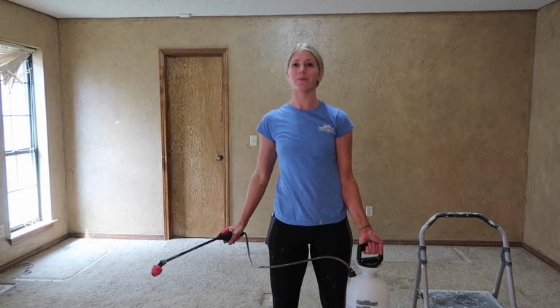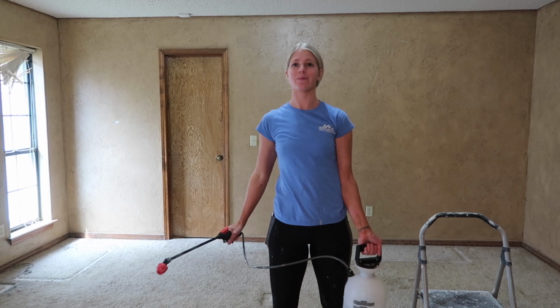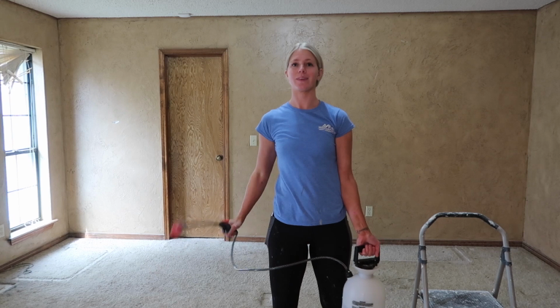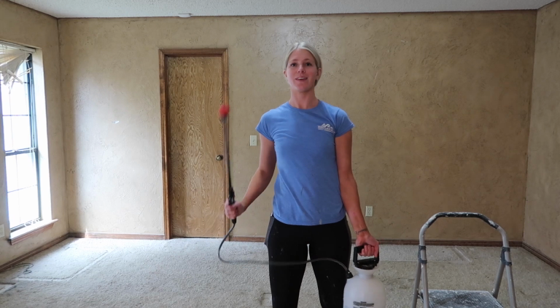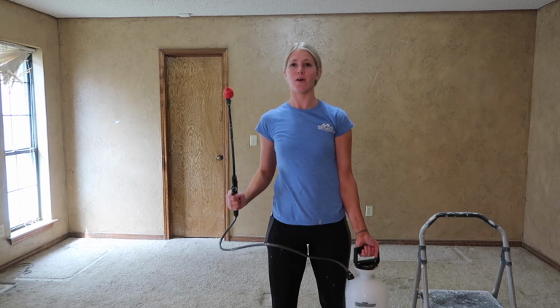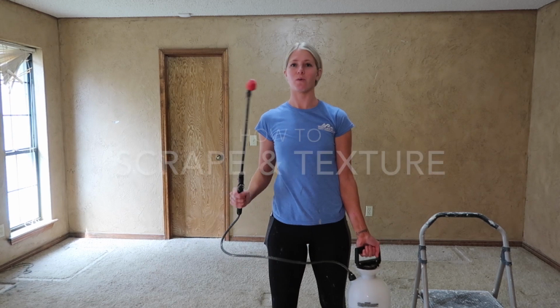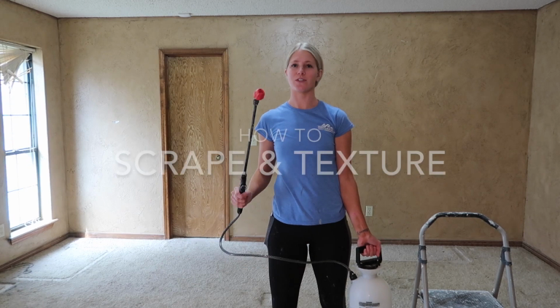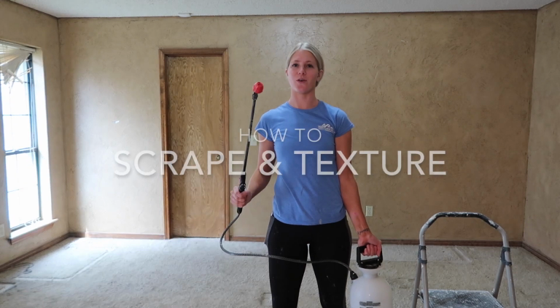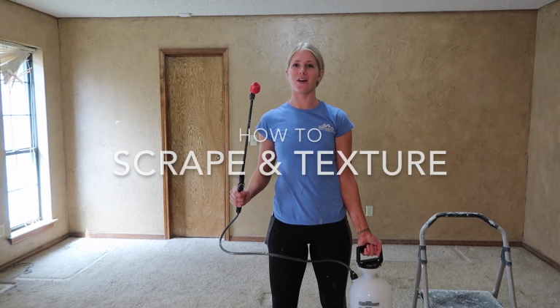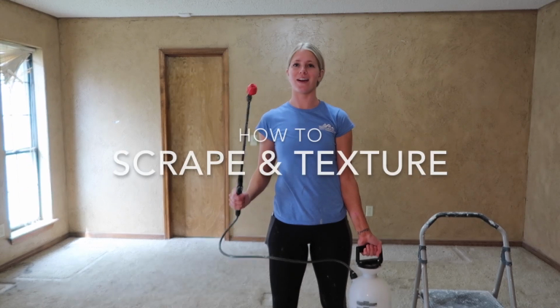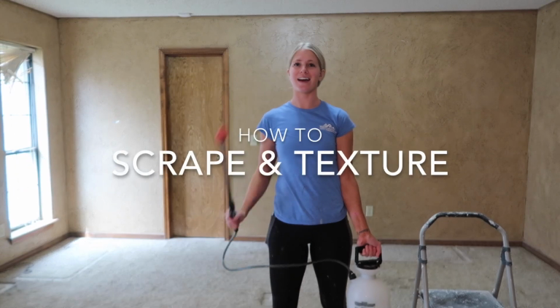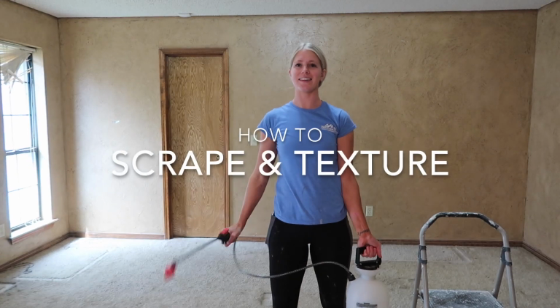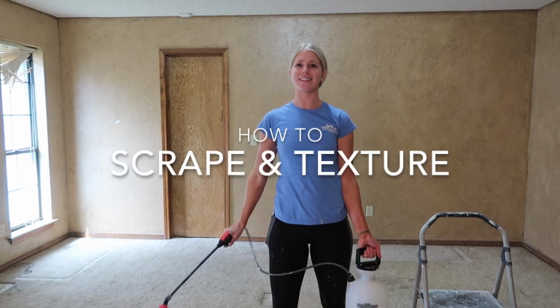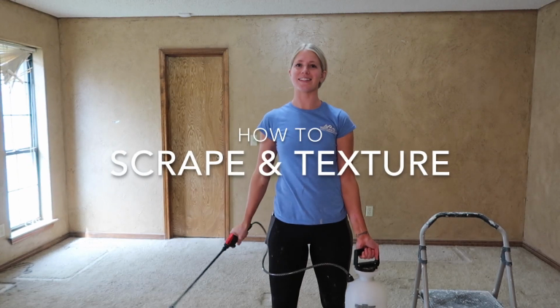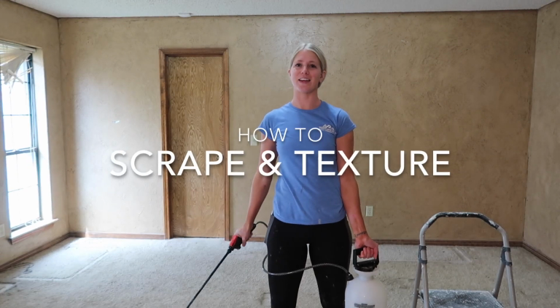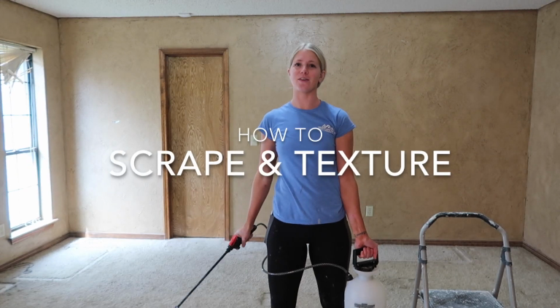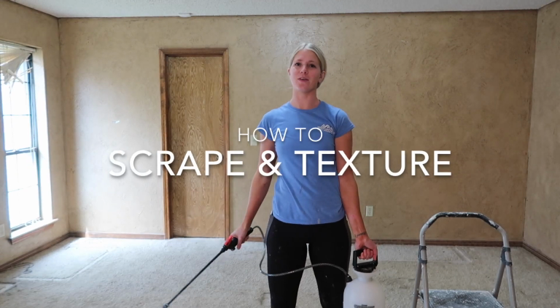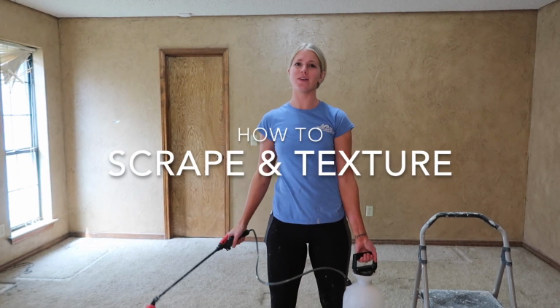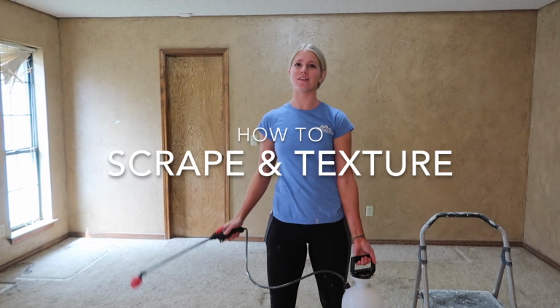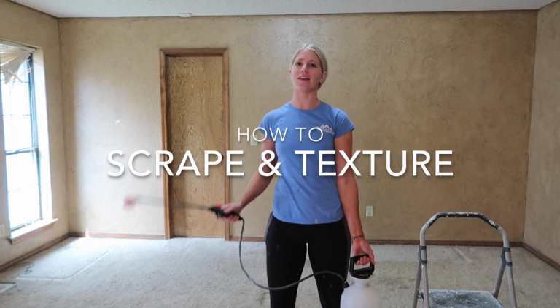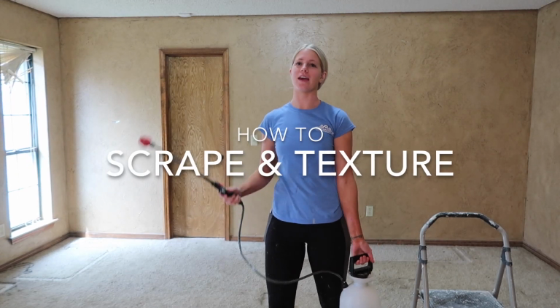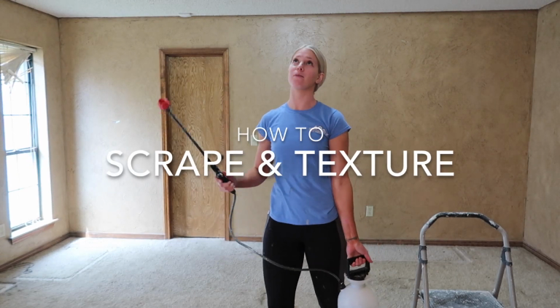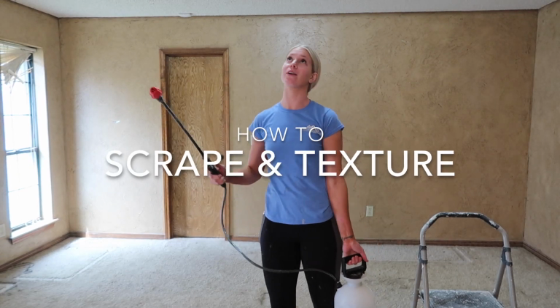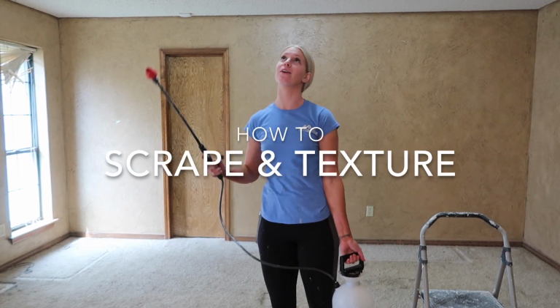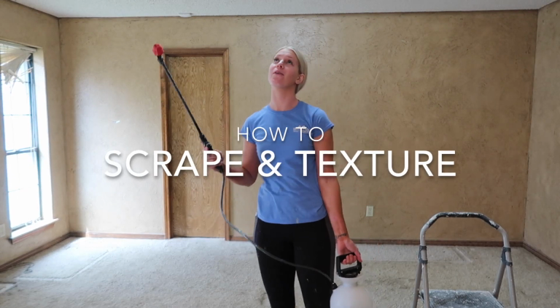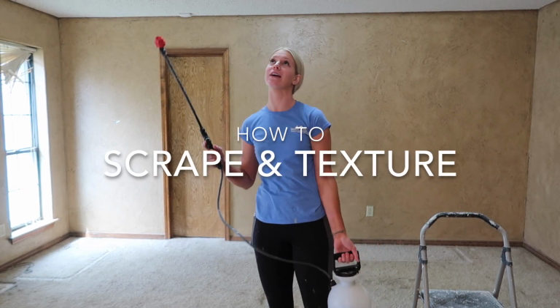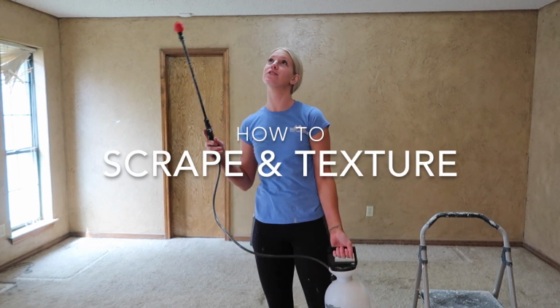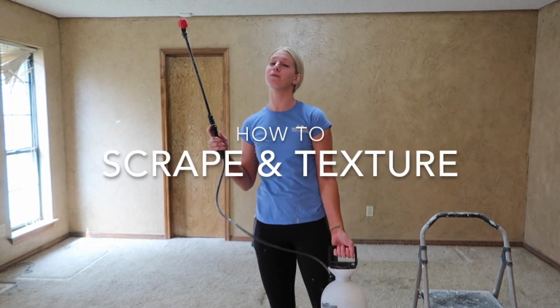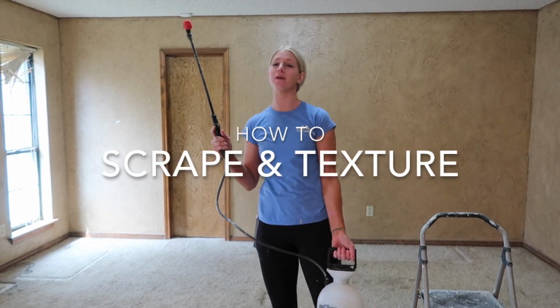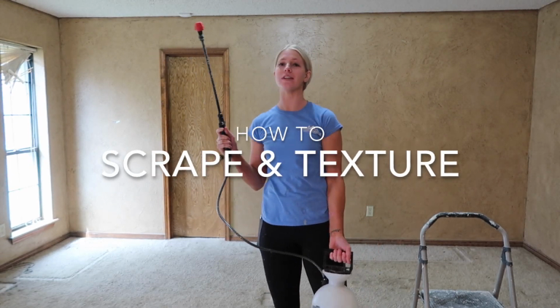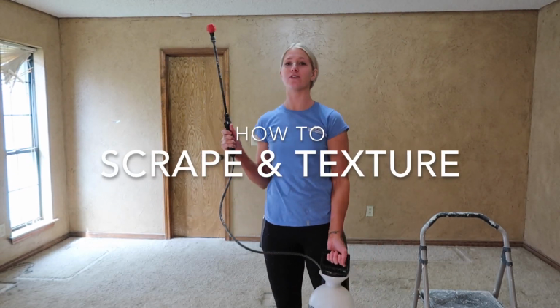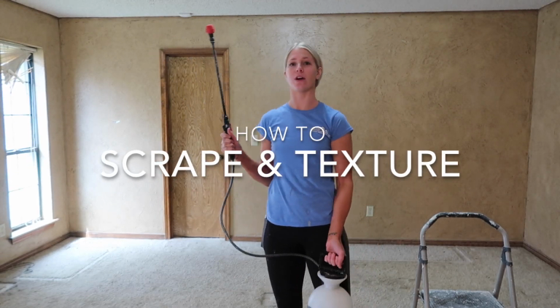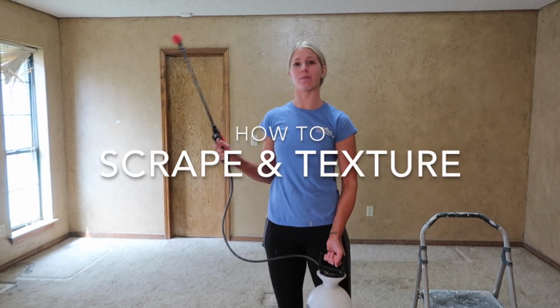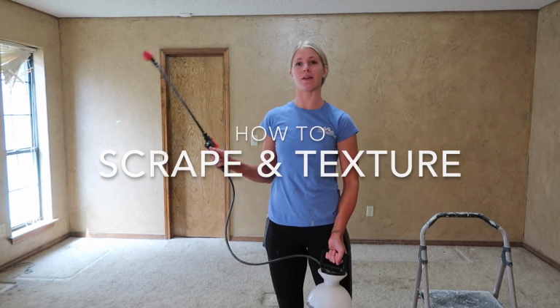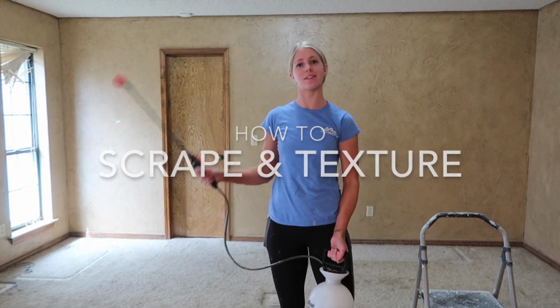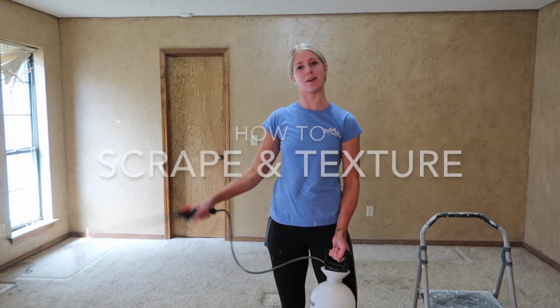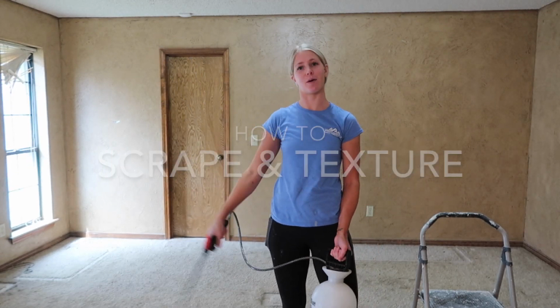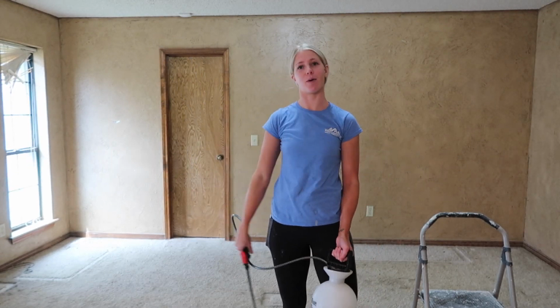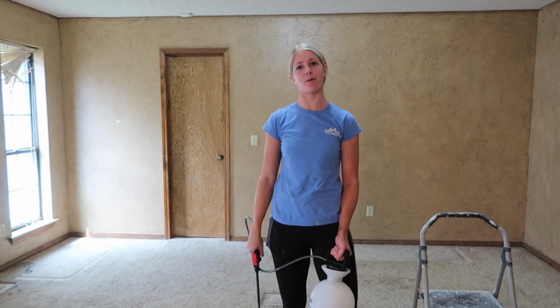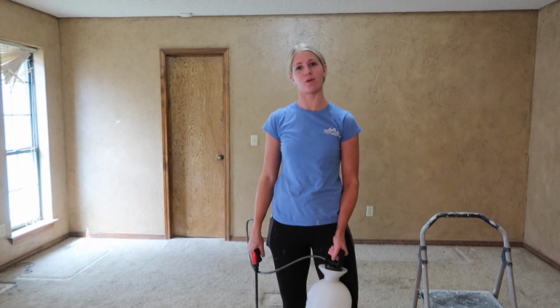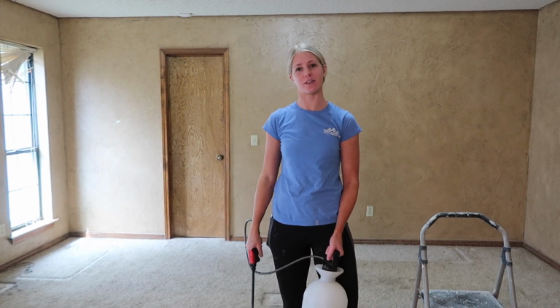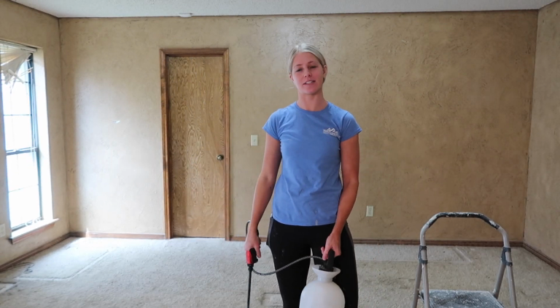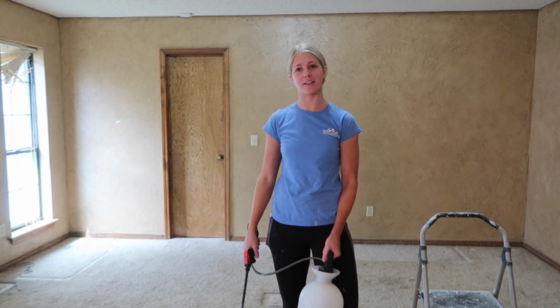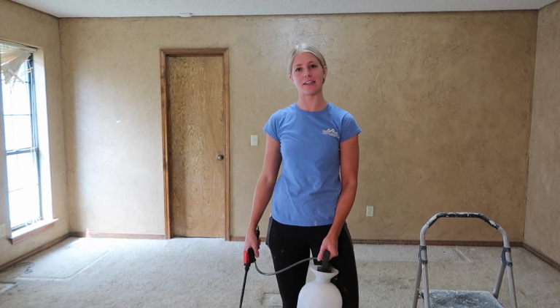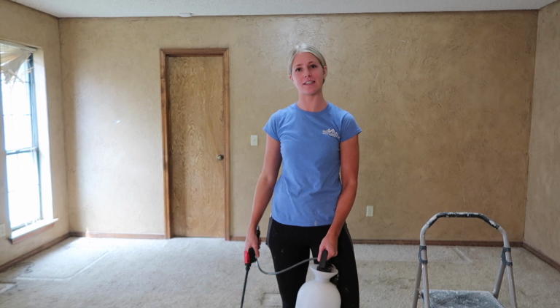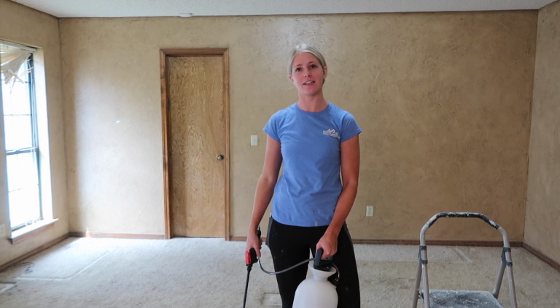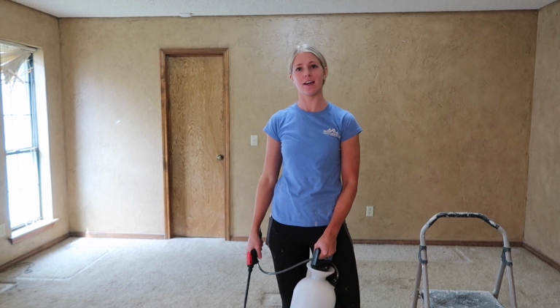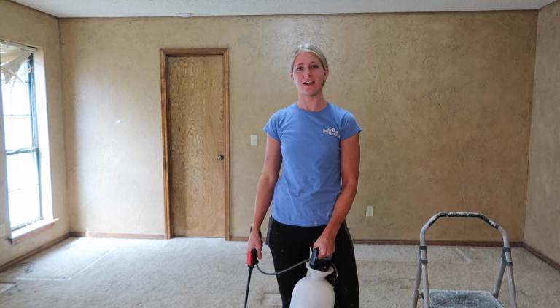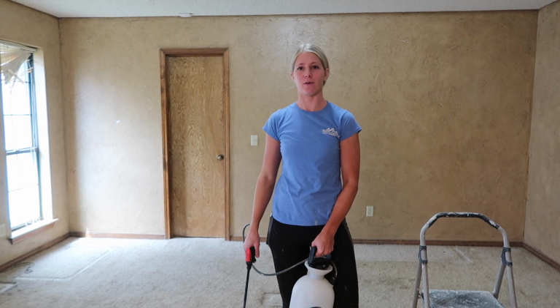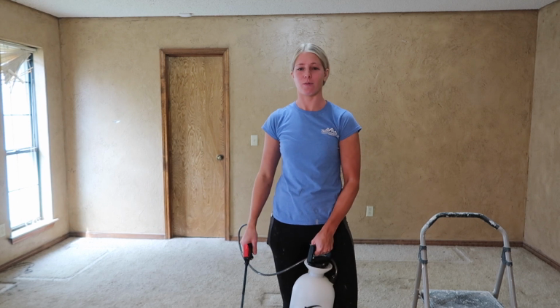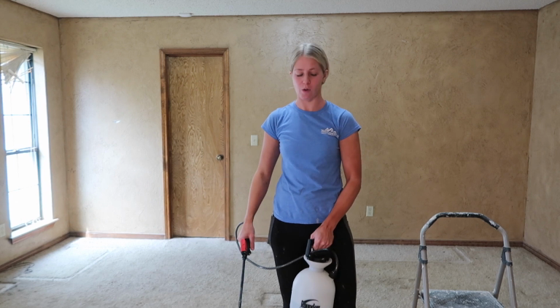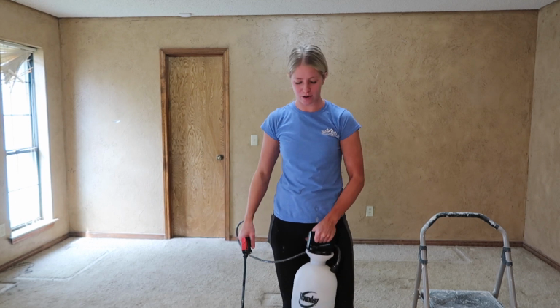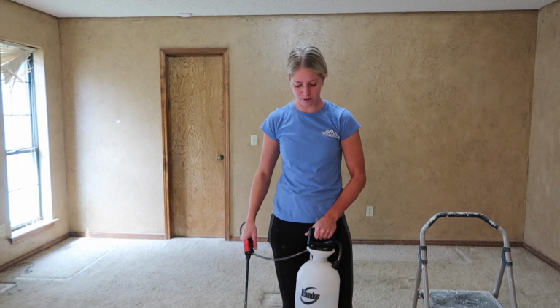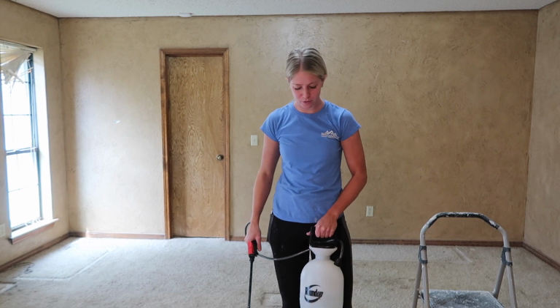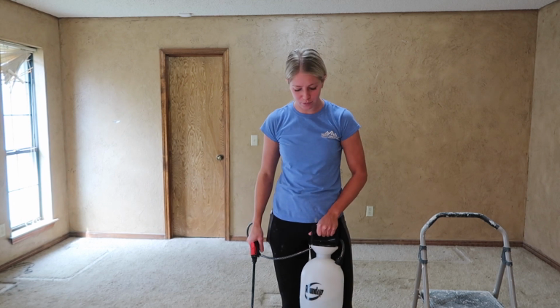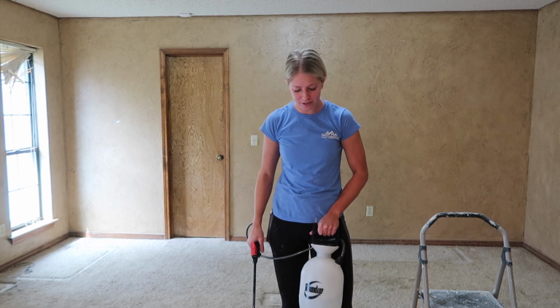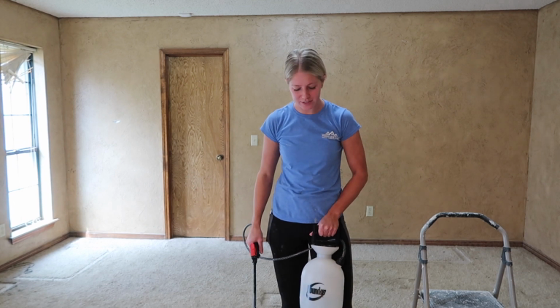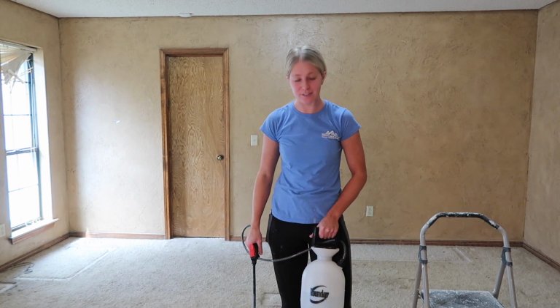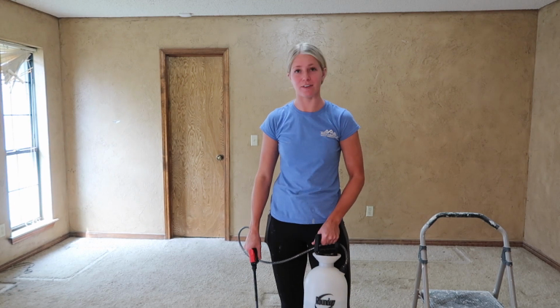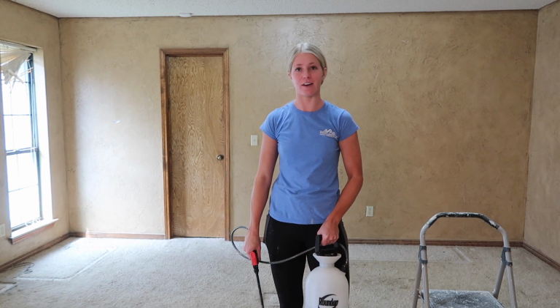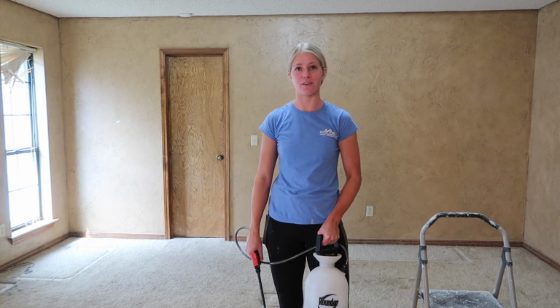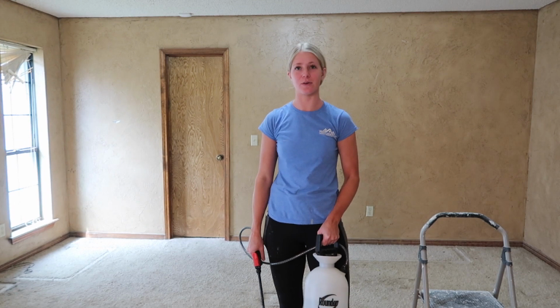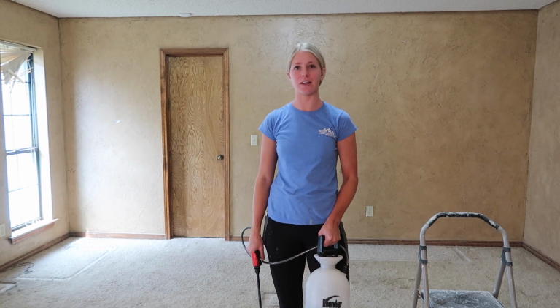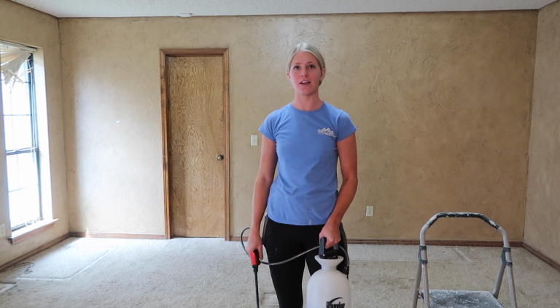What's going on guys? It's Kendall. Today we're going to be scraping some popcorn ceilings and I'm going to walk you through the process of how to do it.